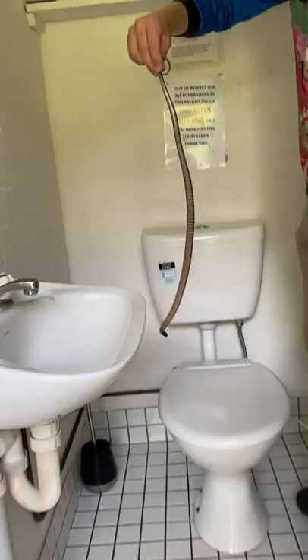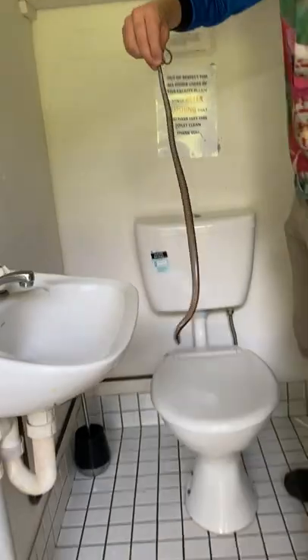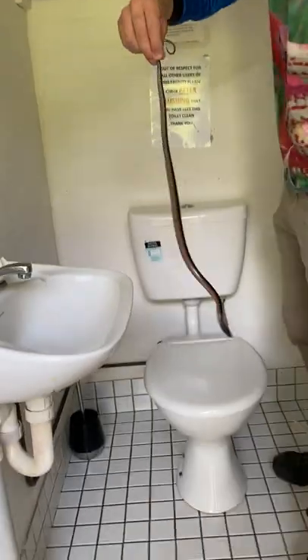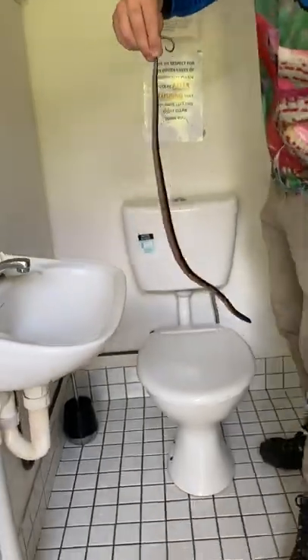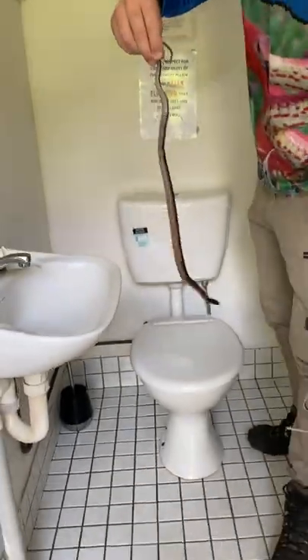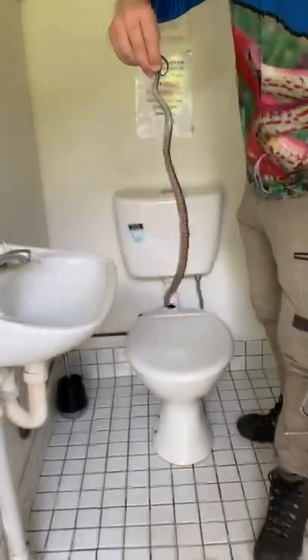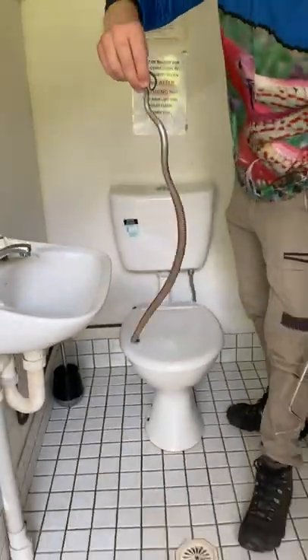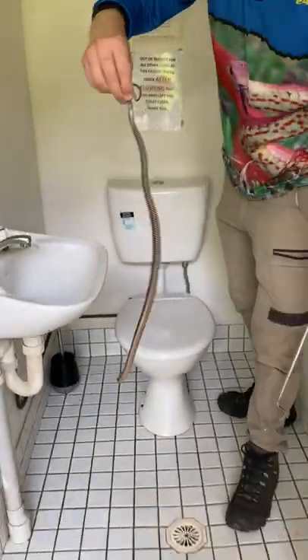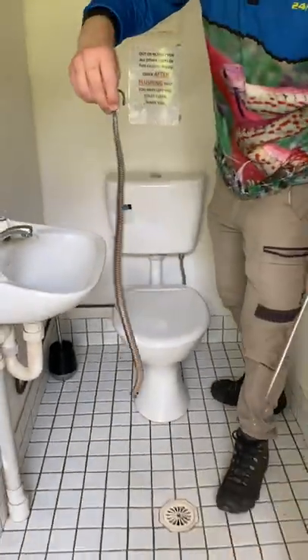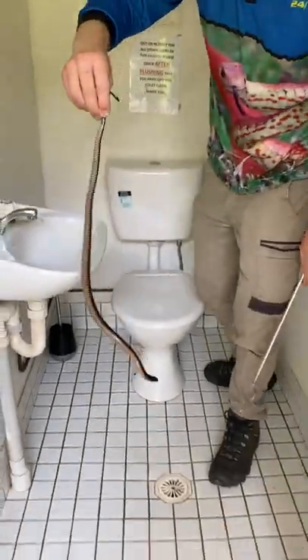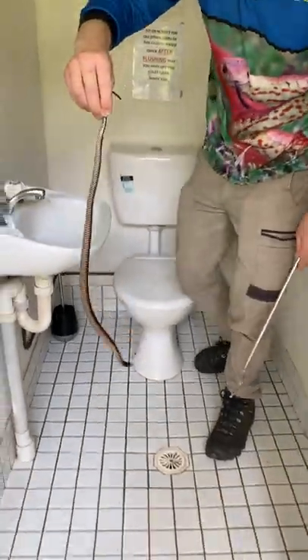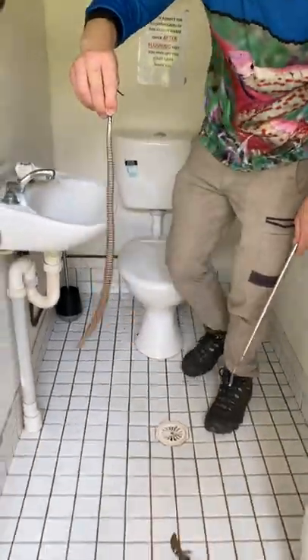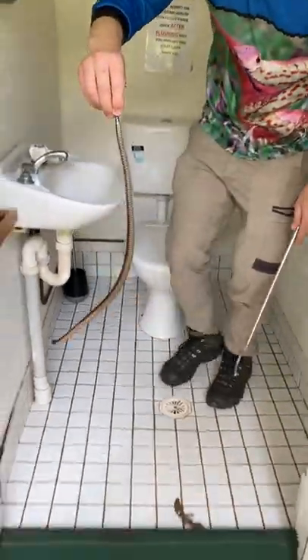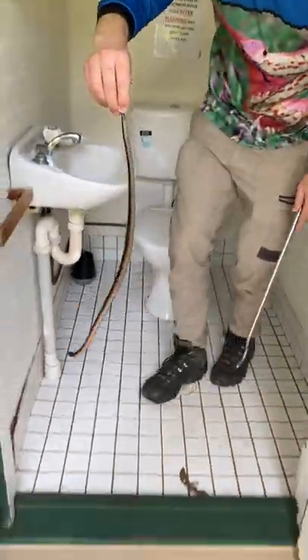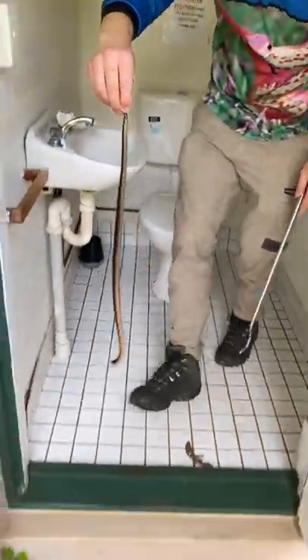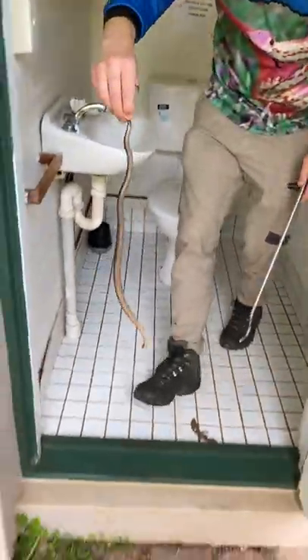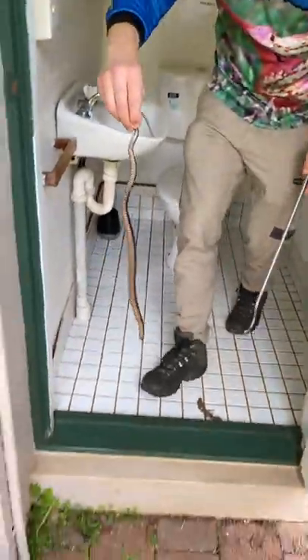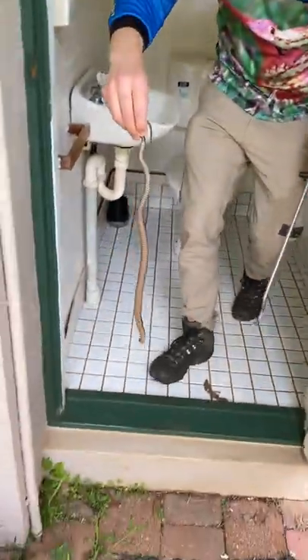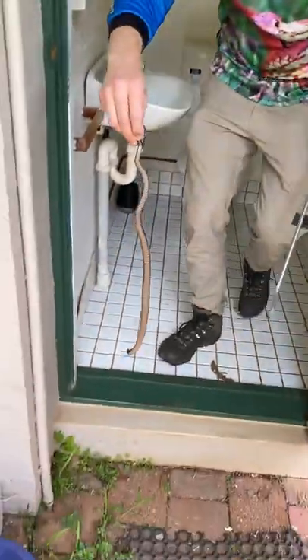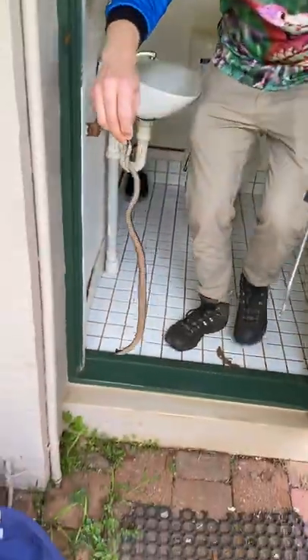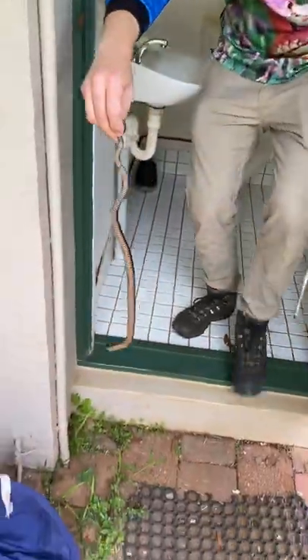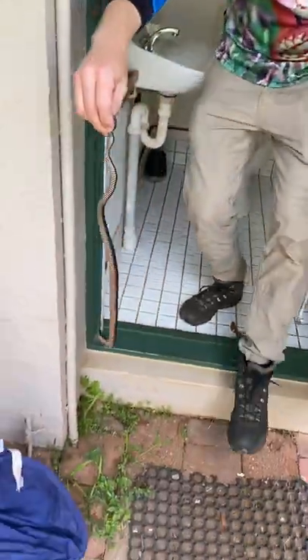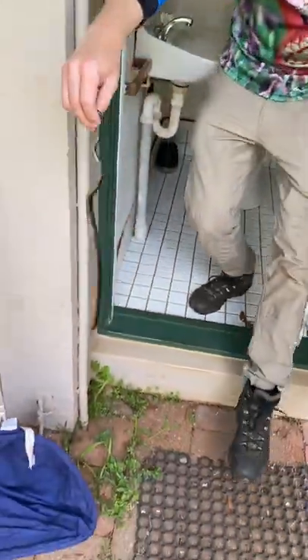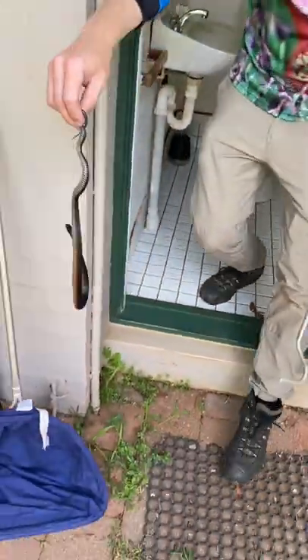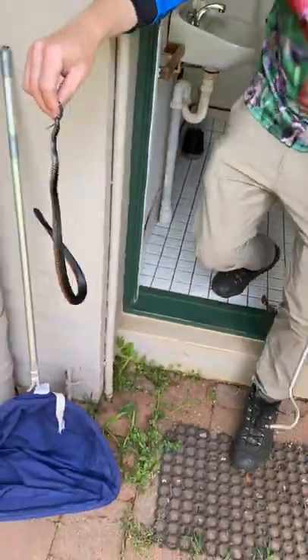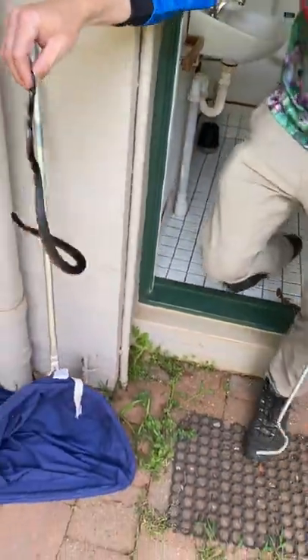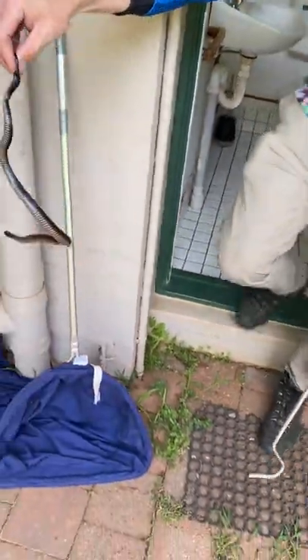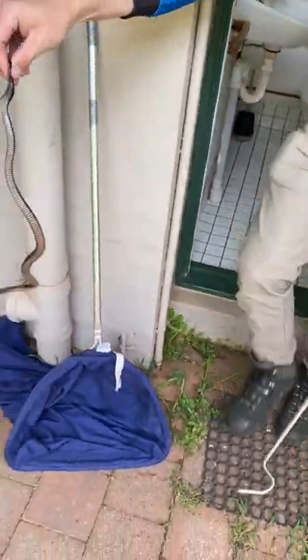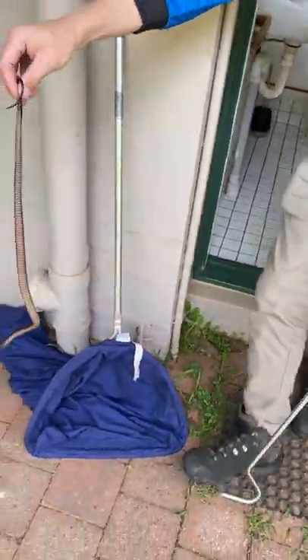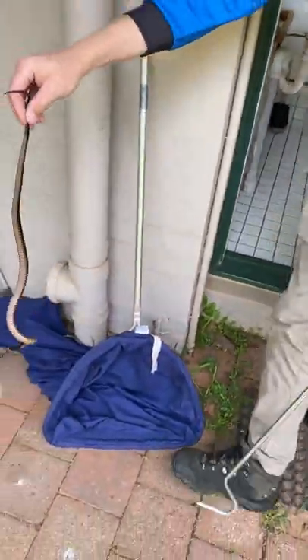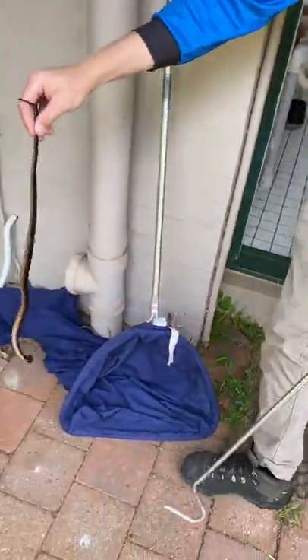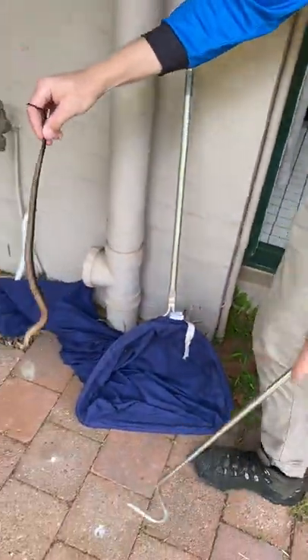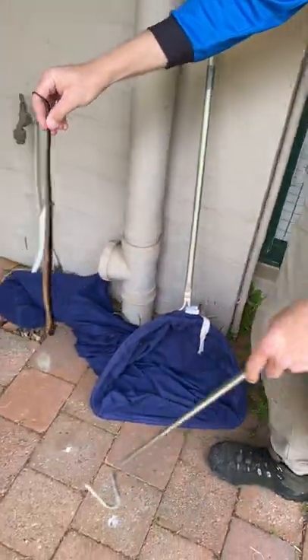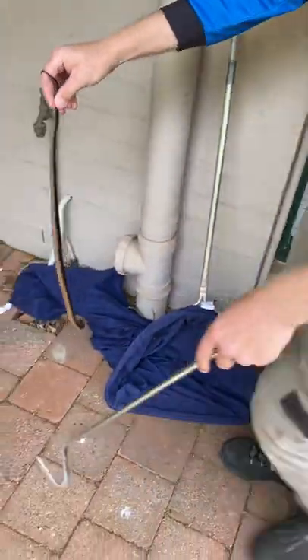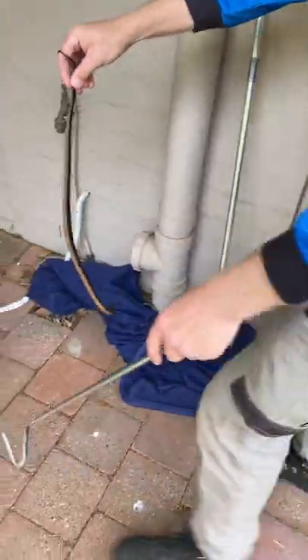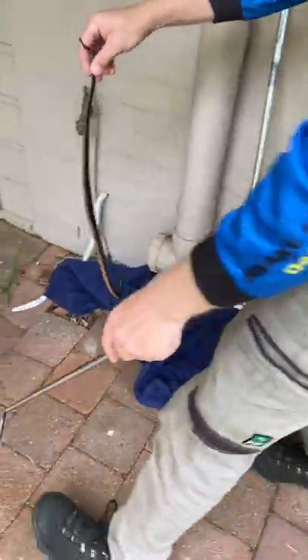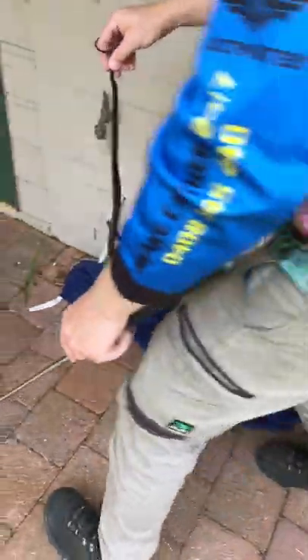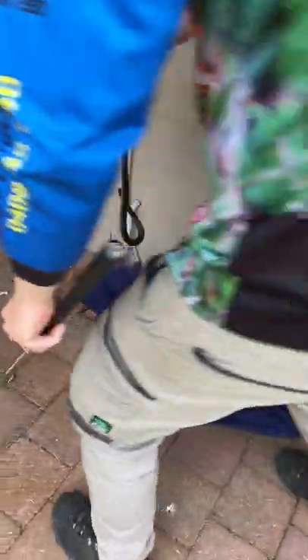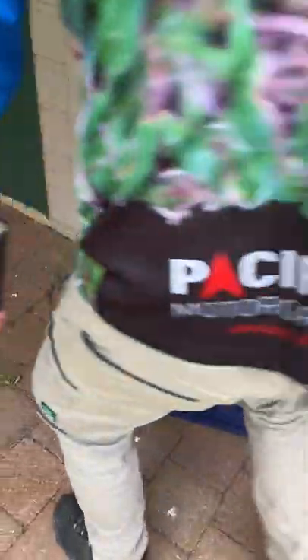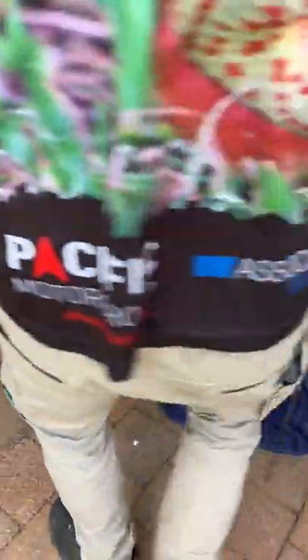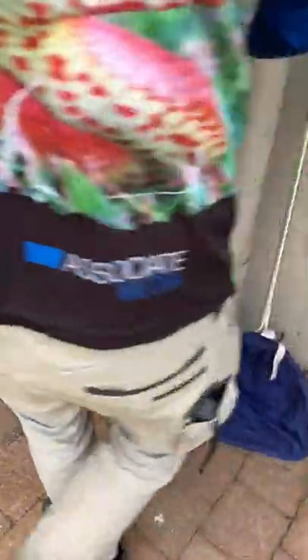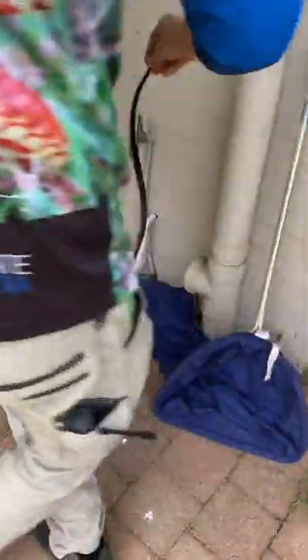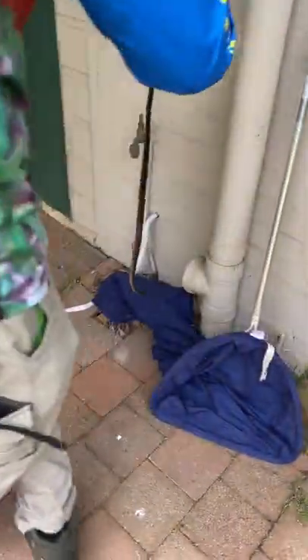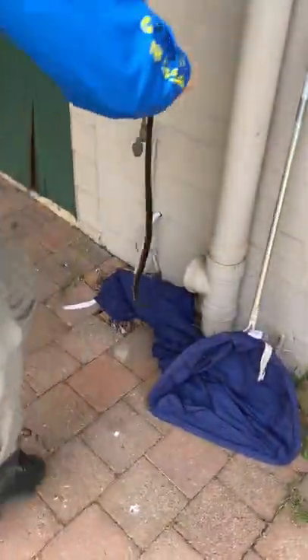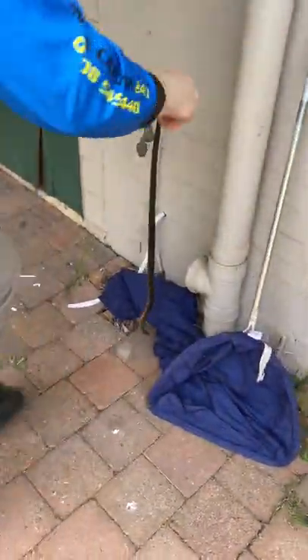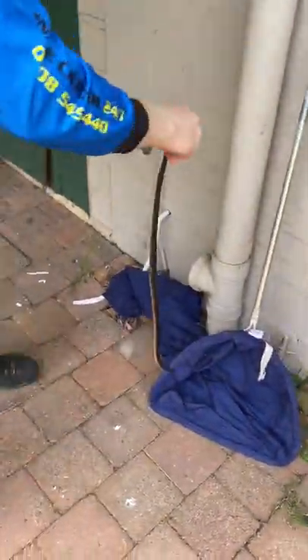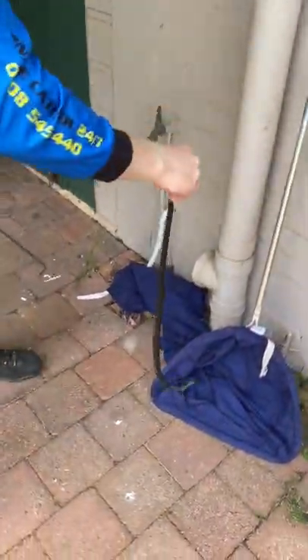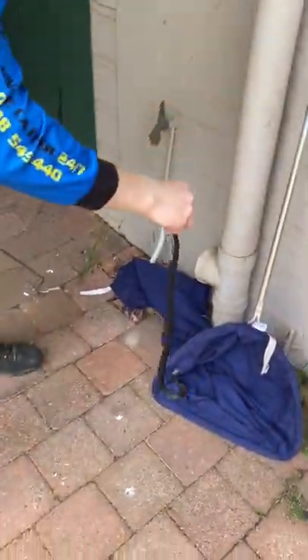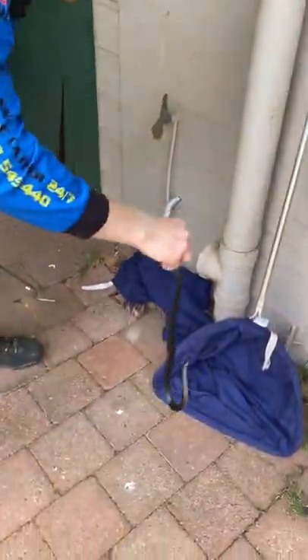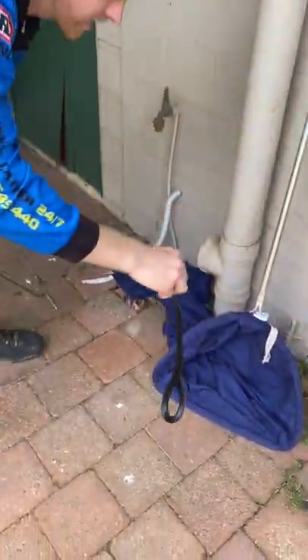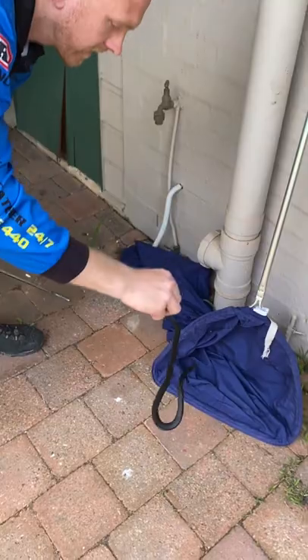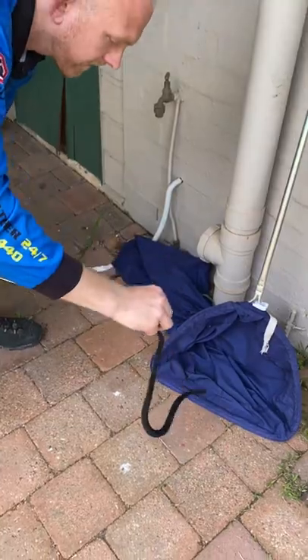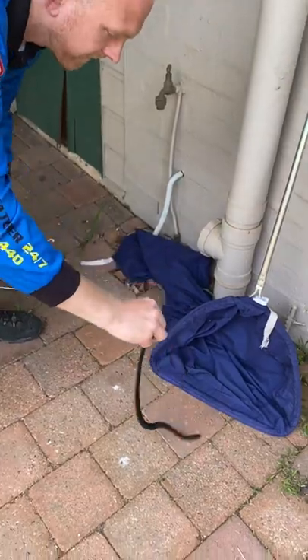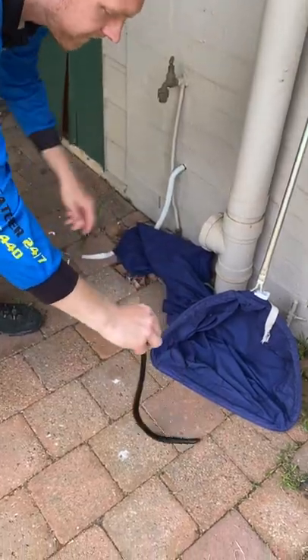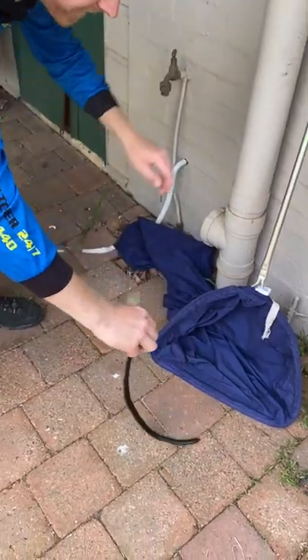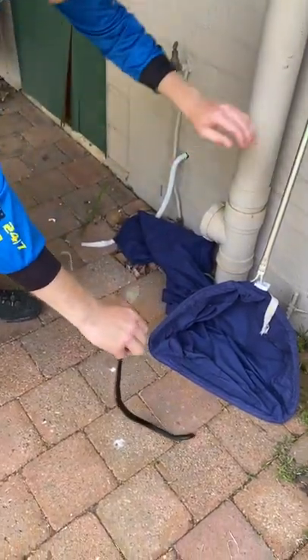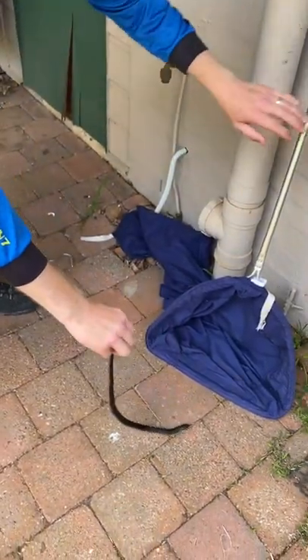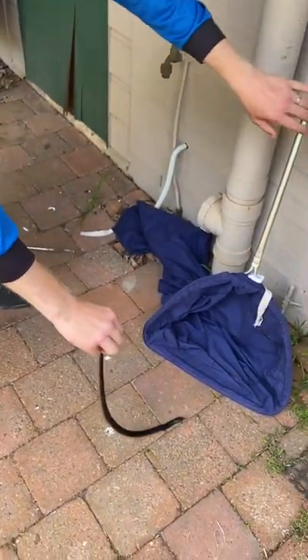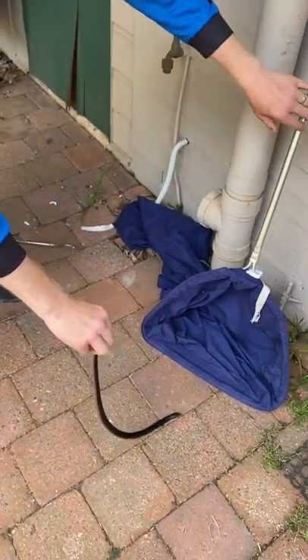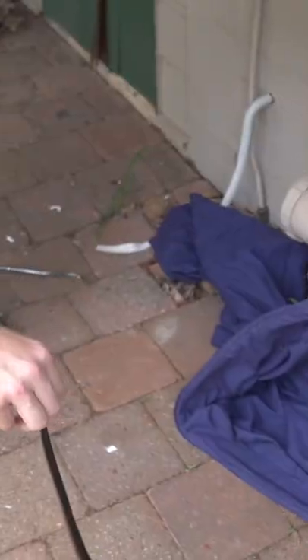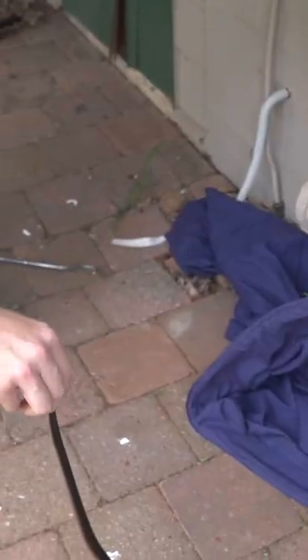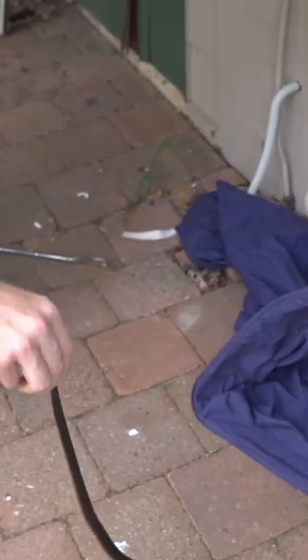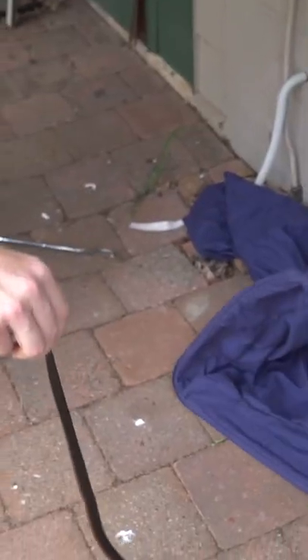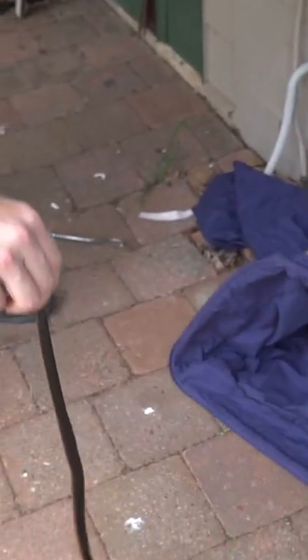There he is — gorgeous little red-bellied black snake. He looks gorgeous to us.